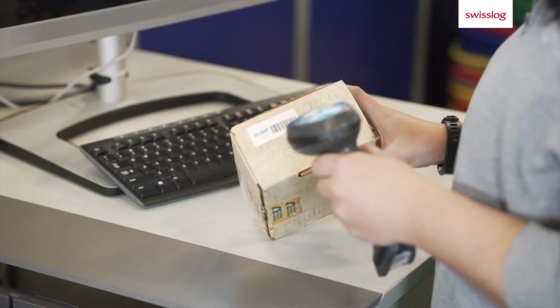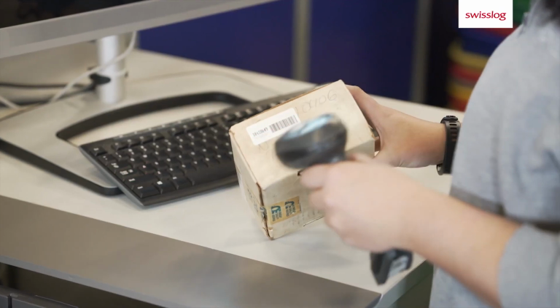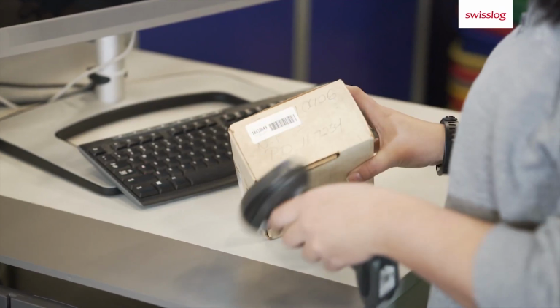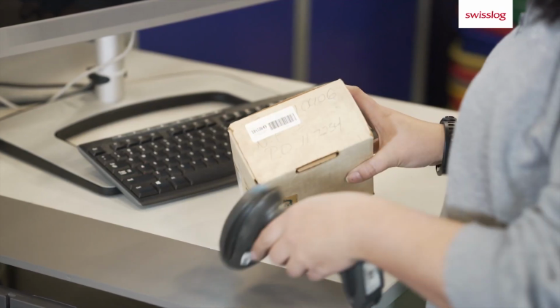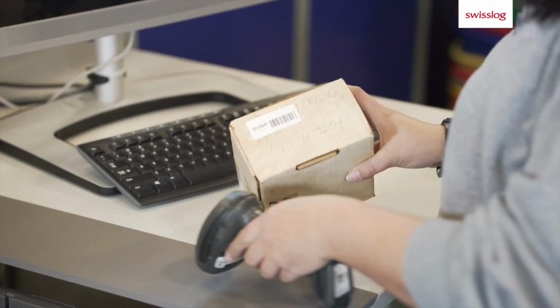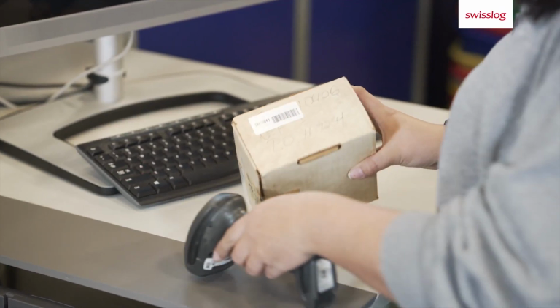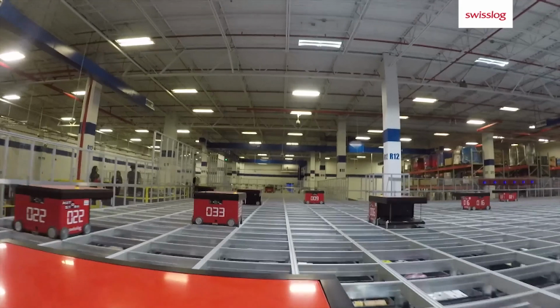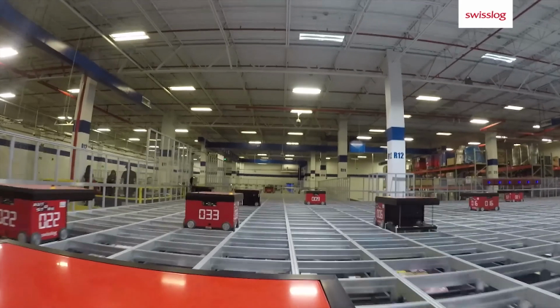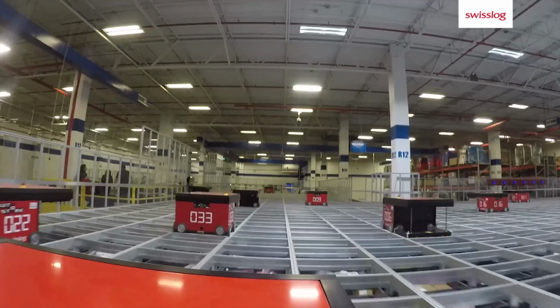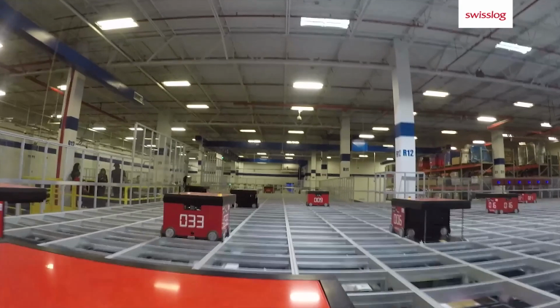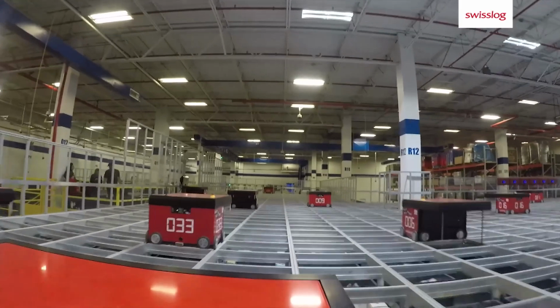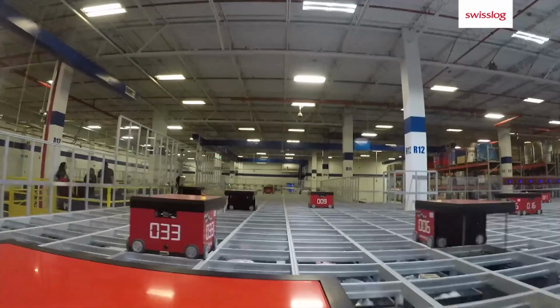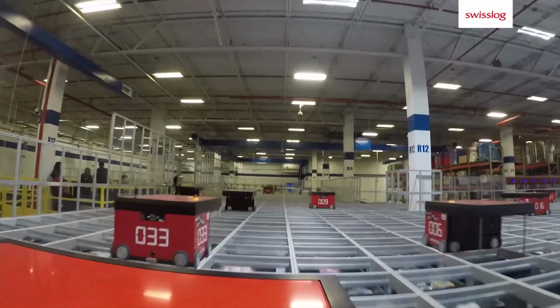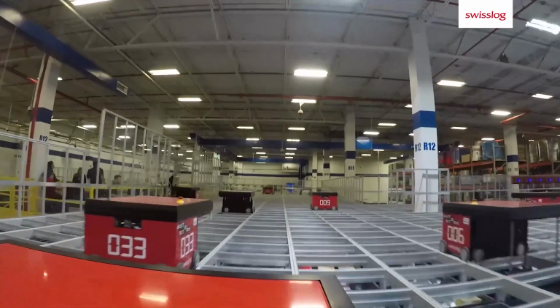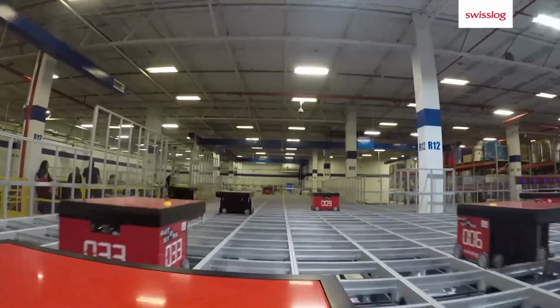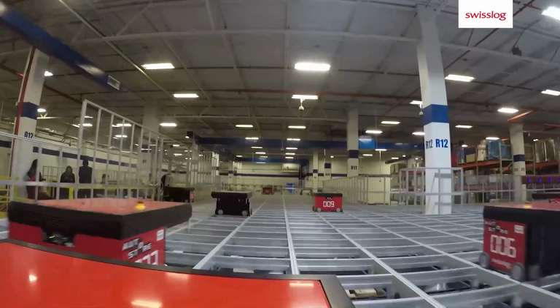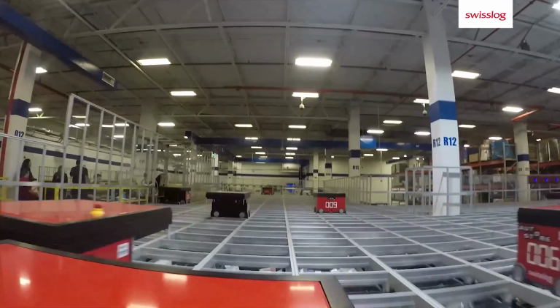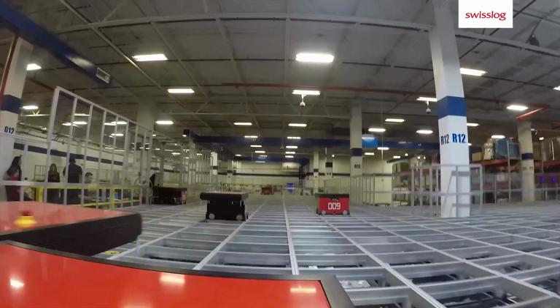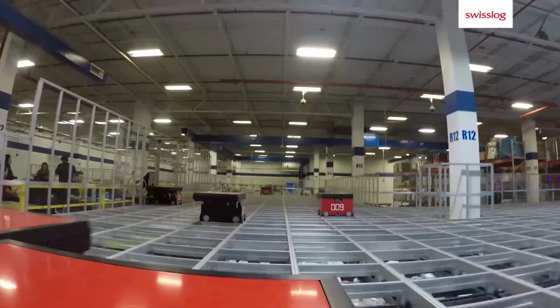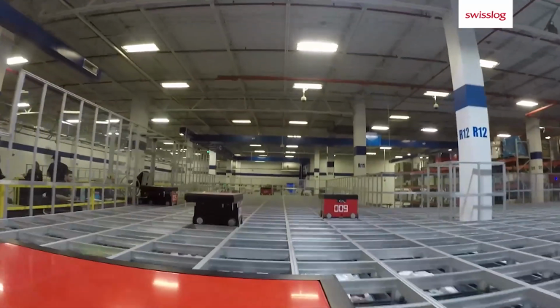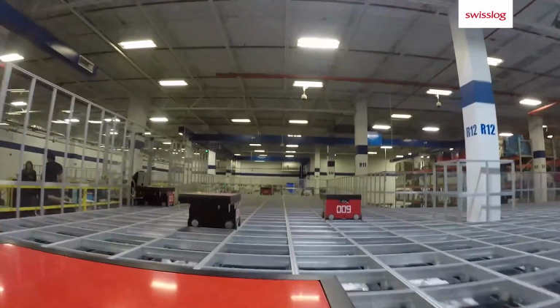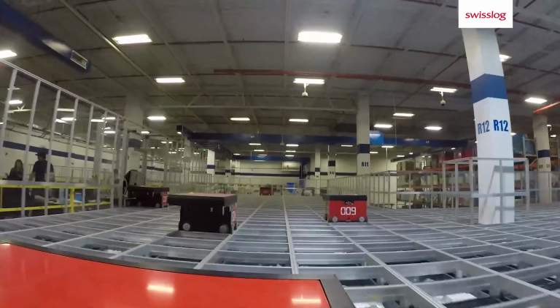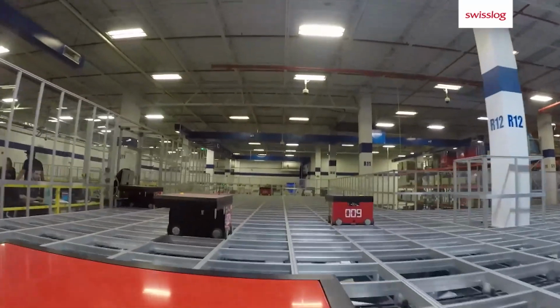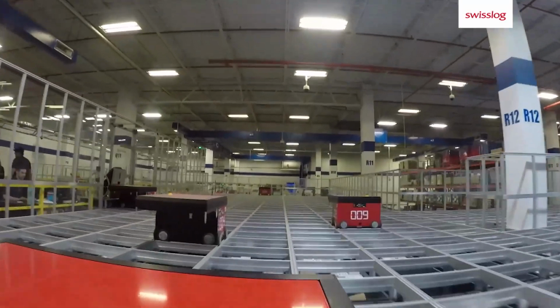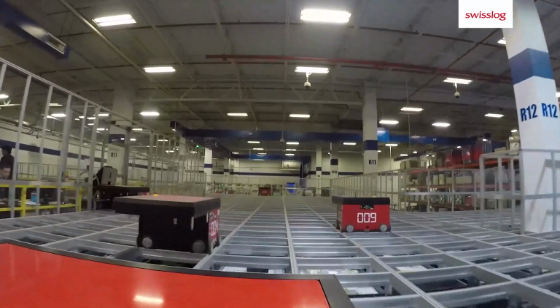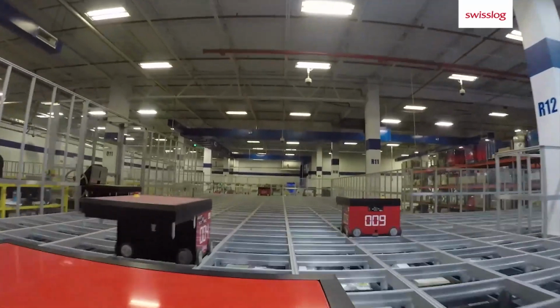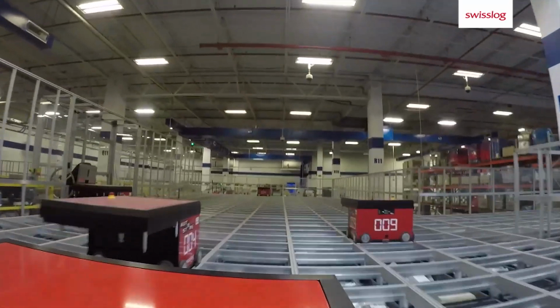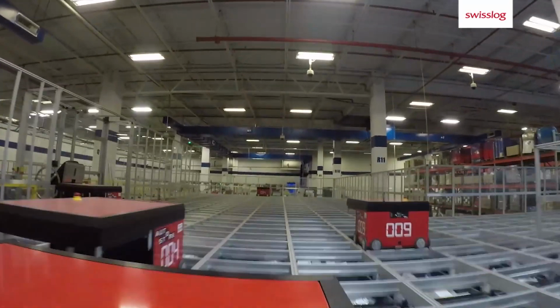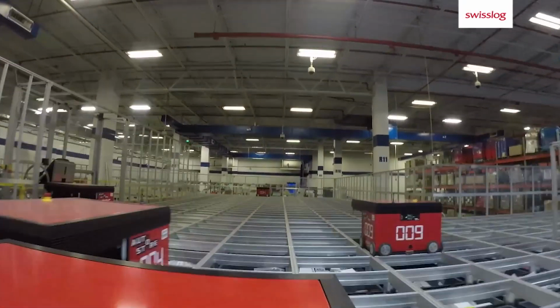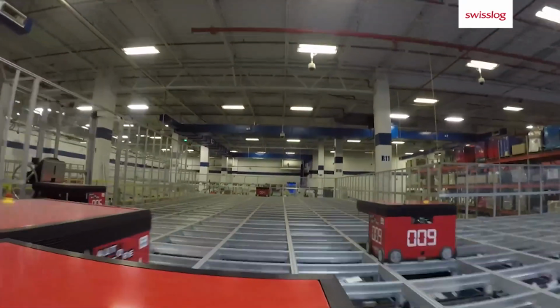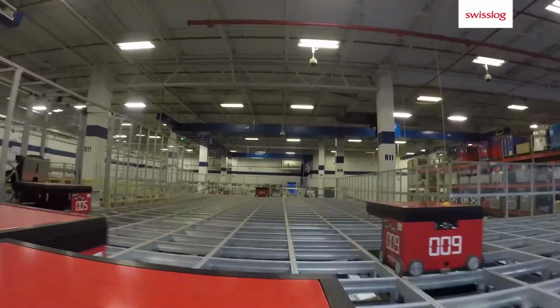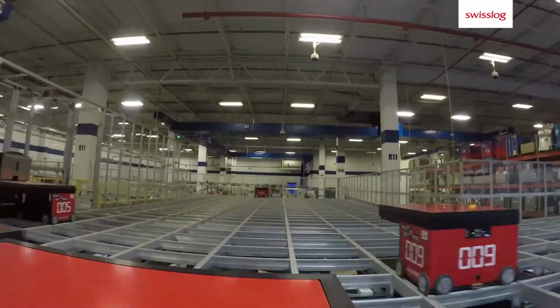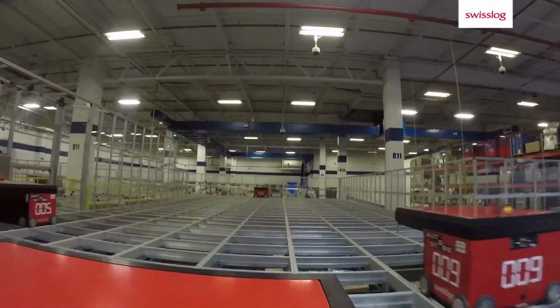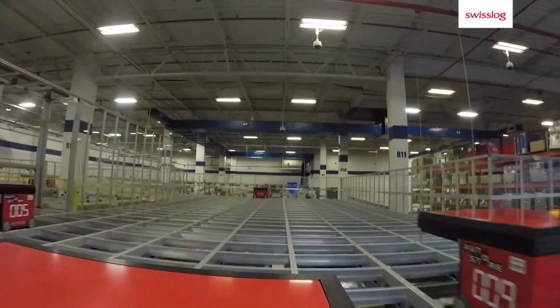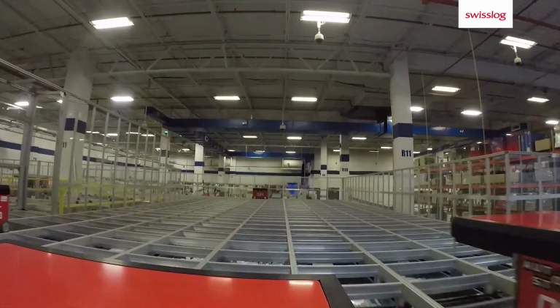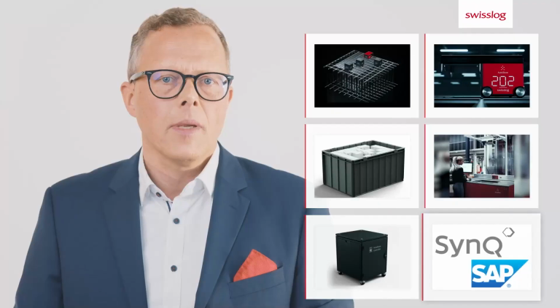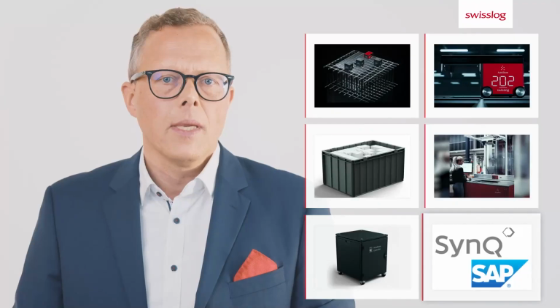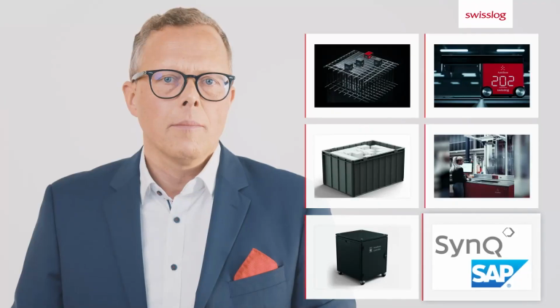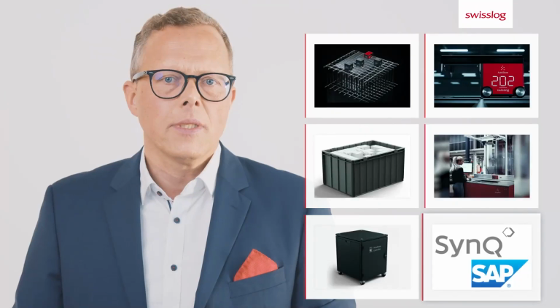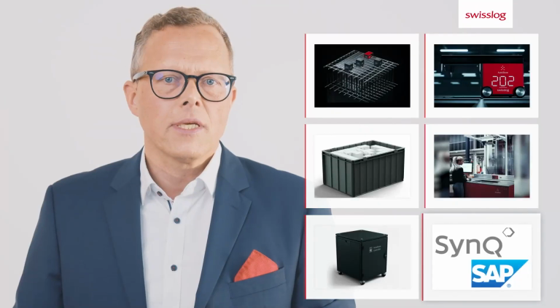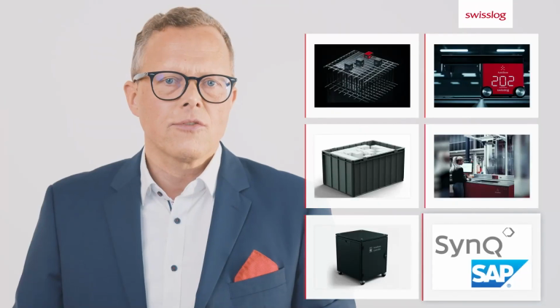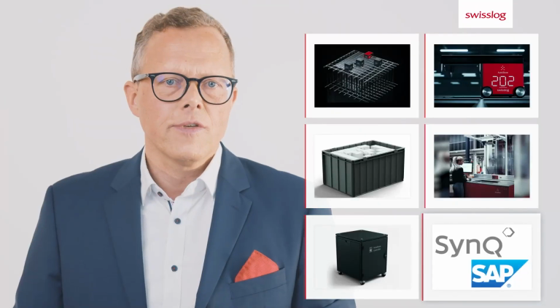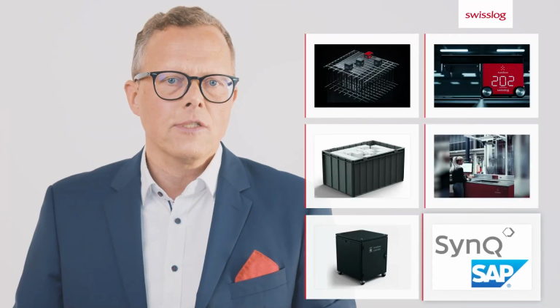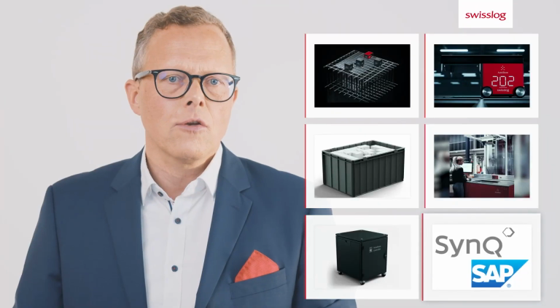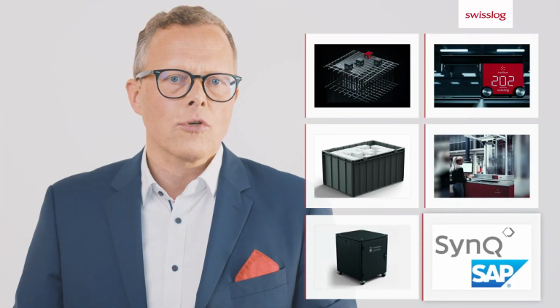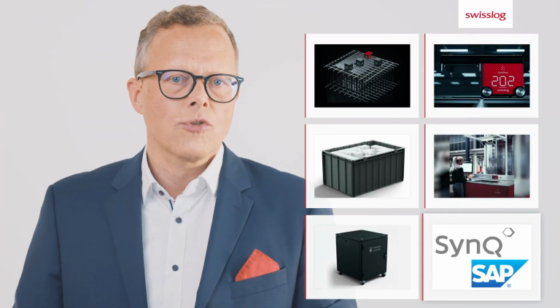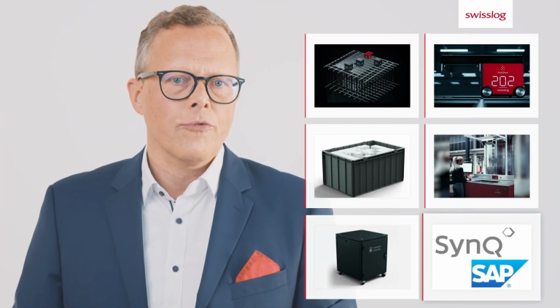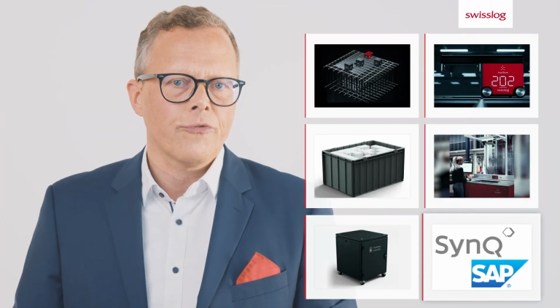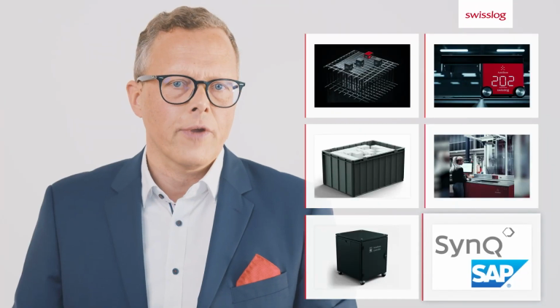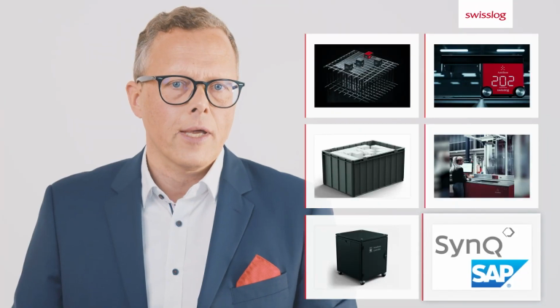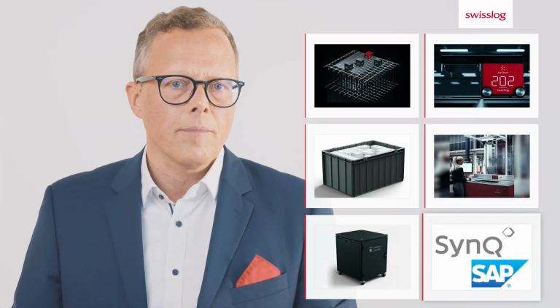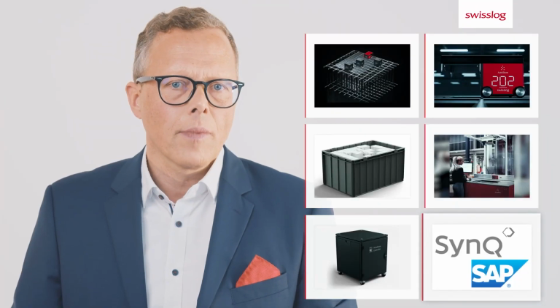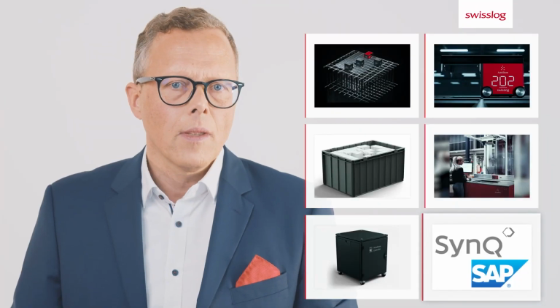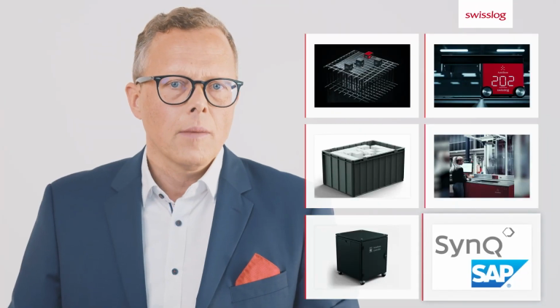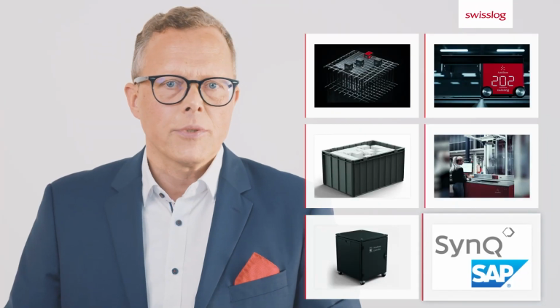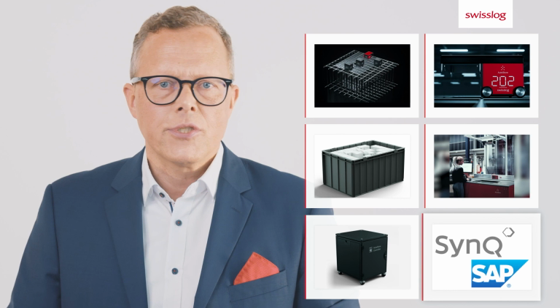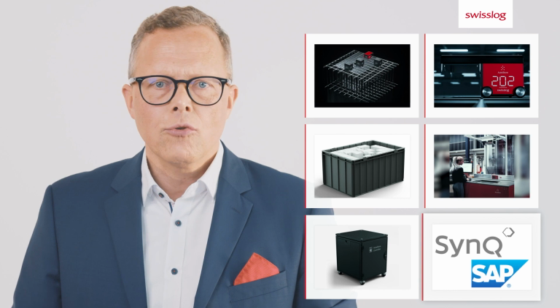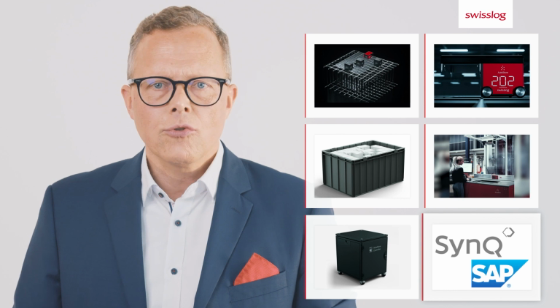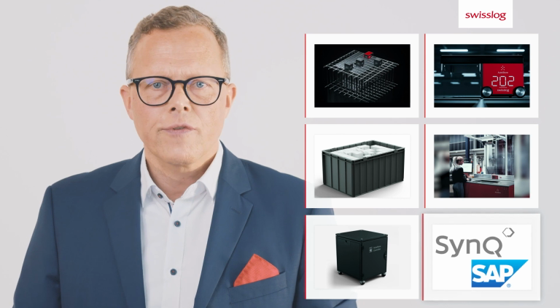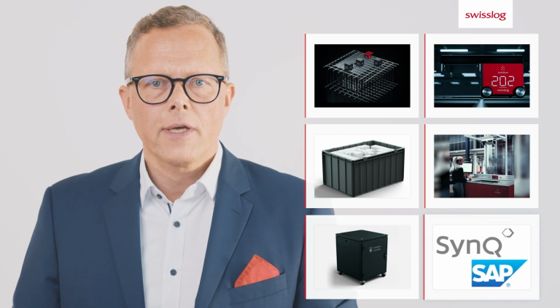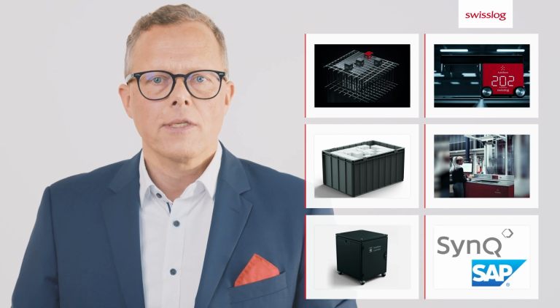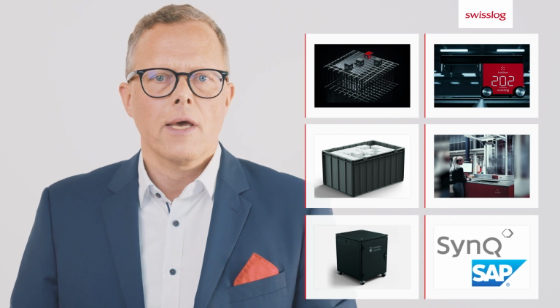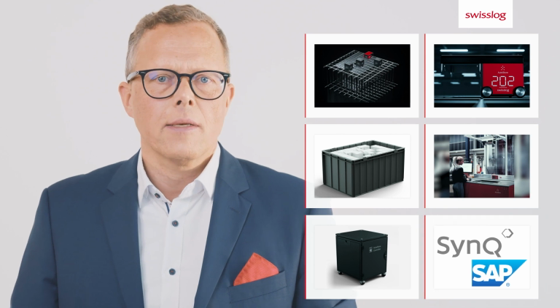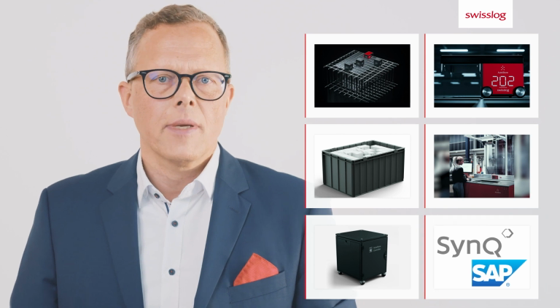Tailored to our customers' requirements, the AutoStore system is integrated with Swisslog Software or SAP EWM.